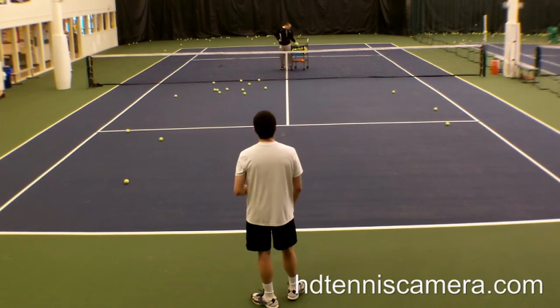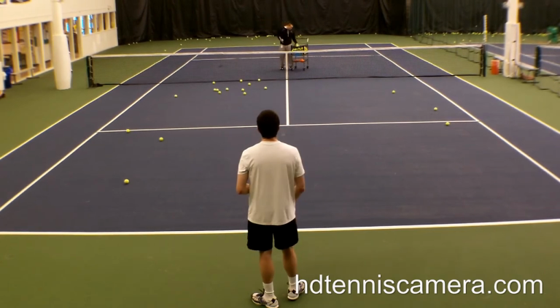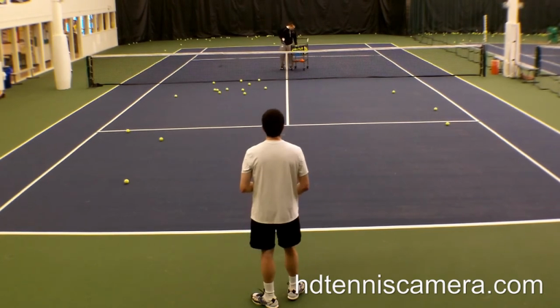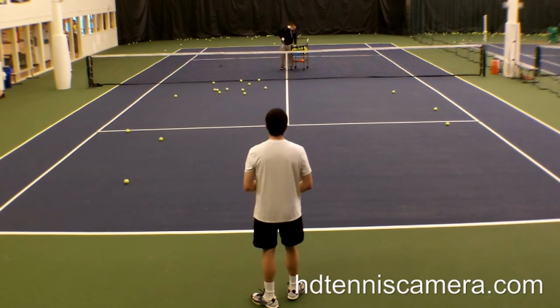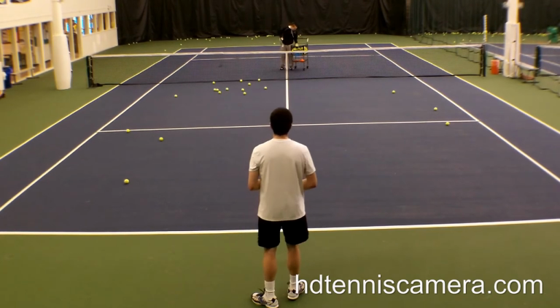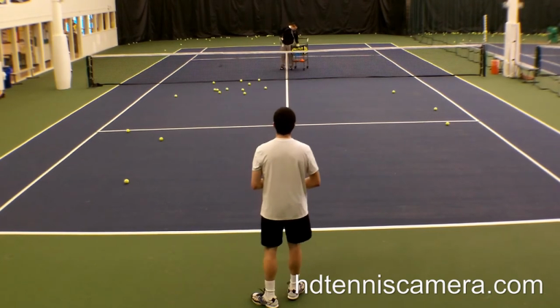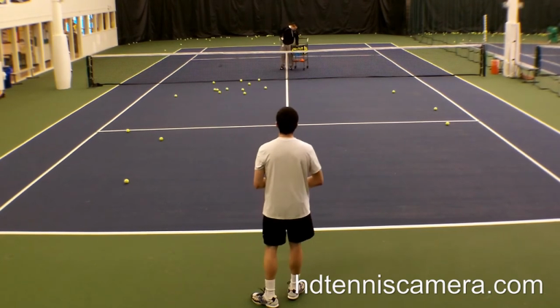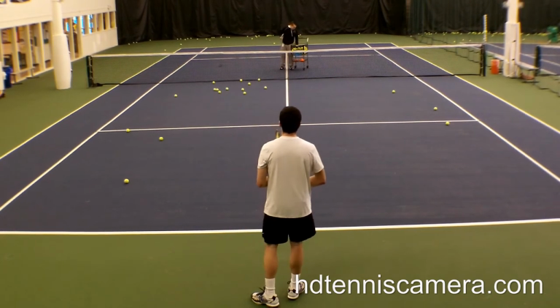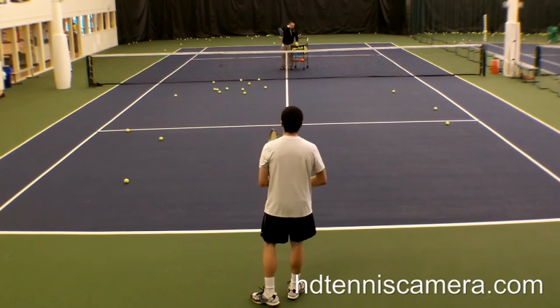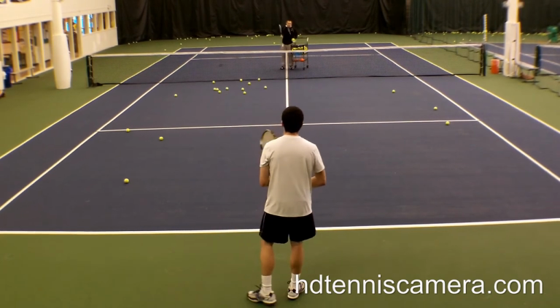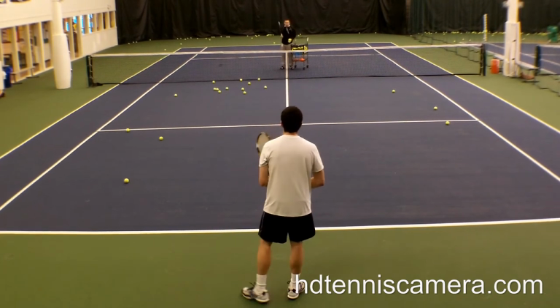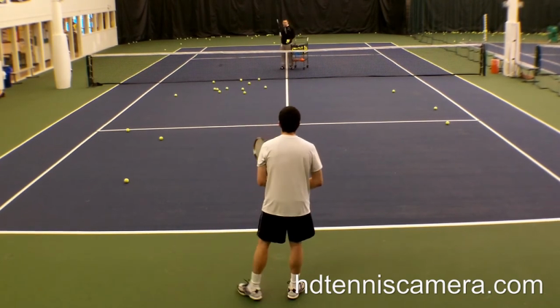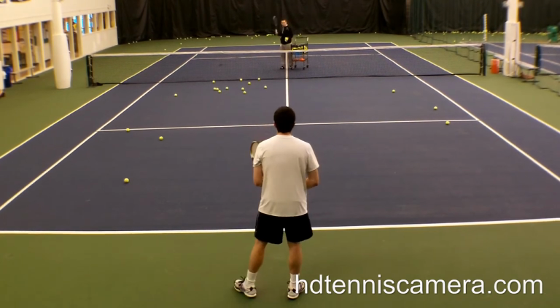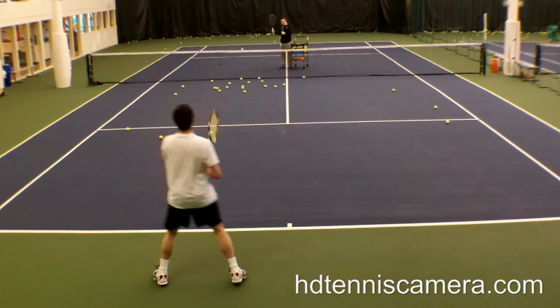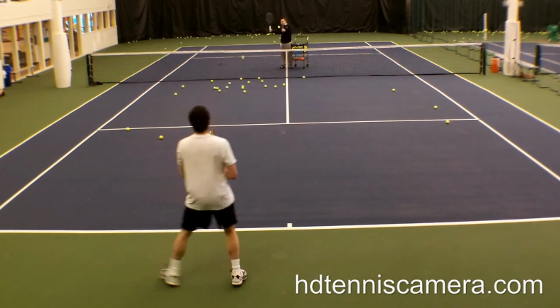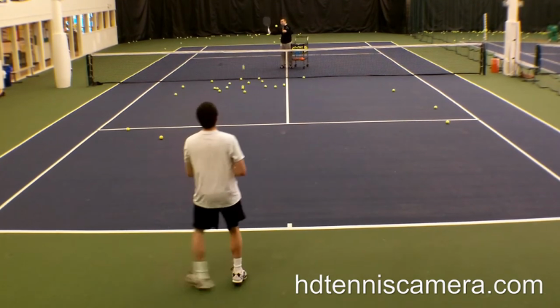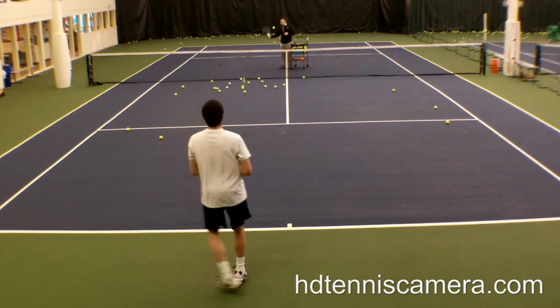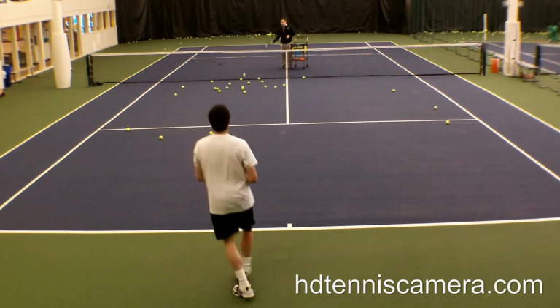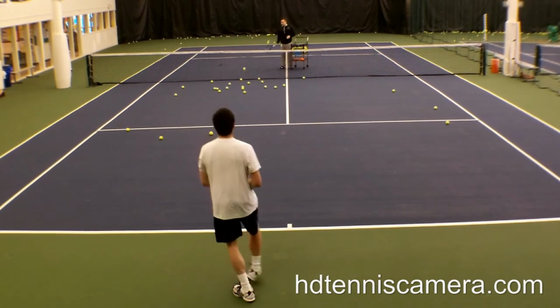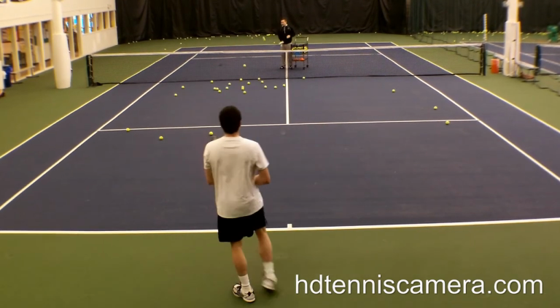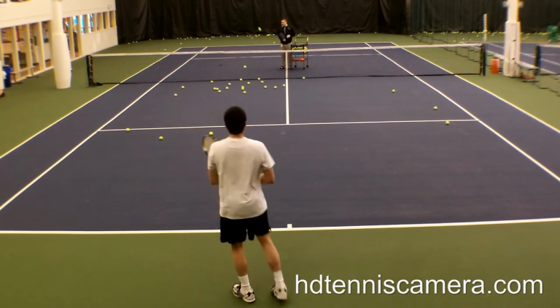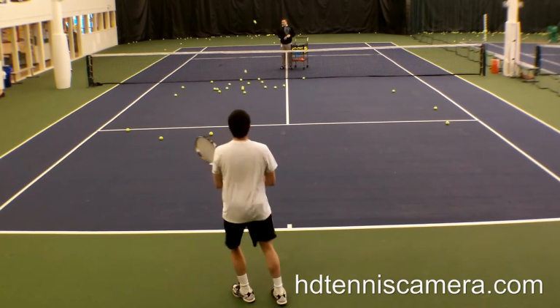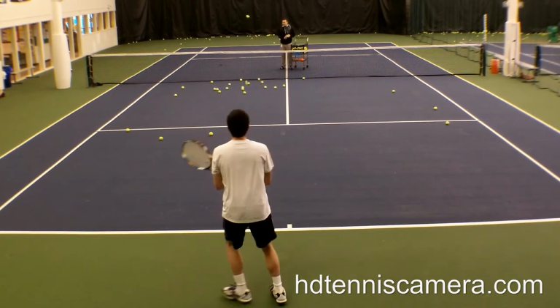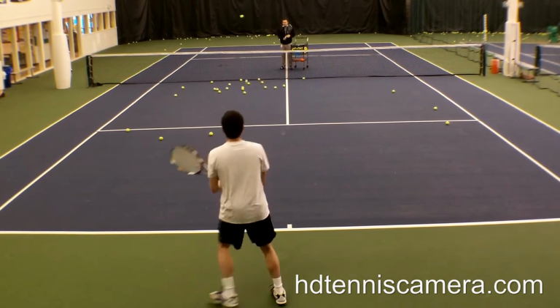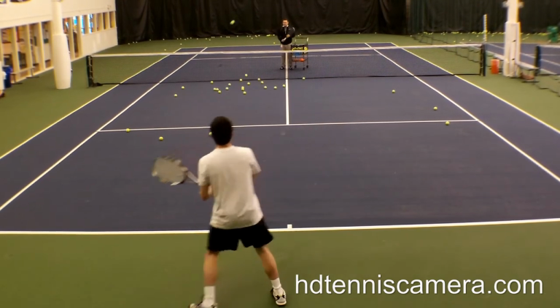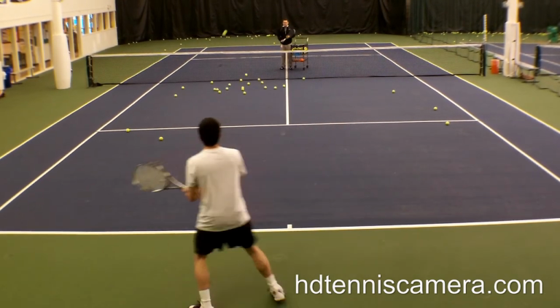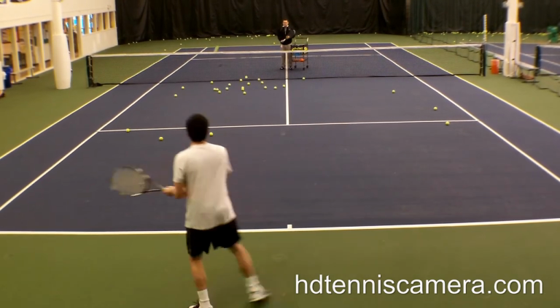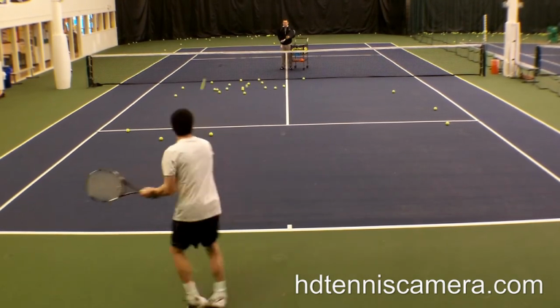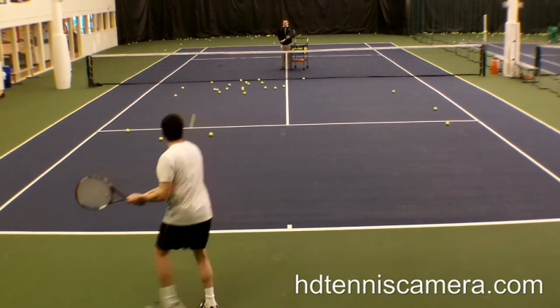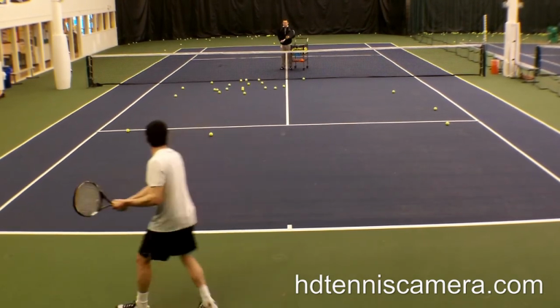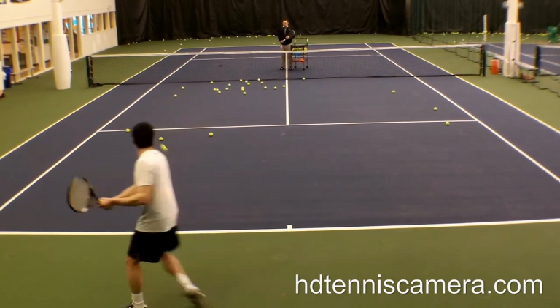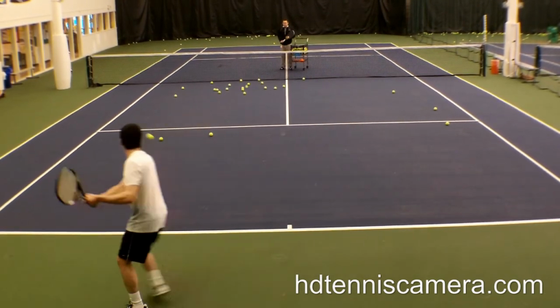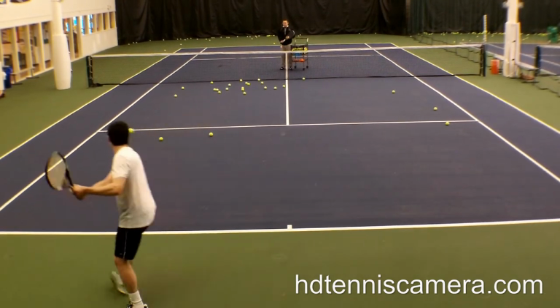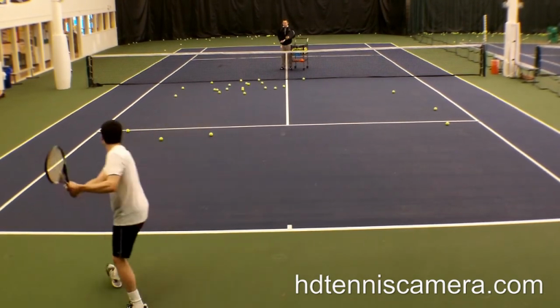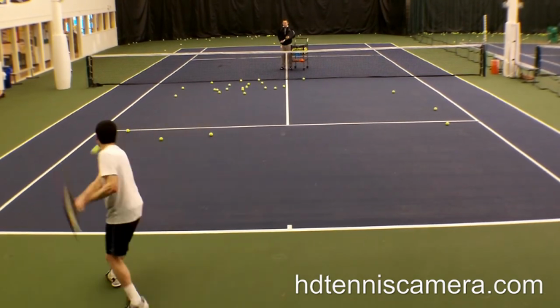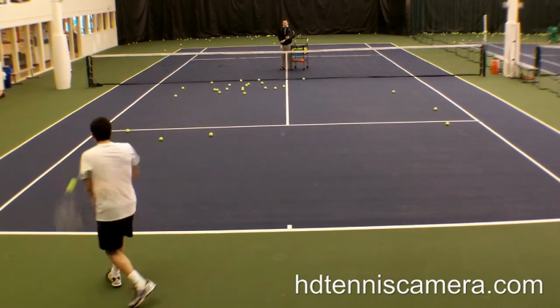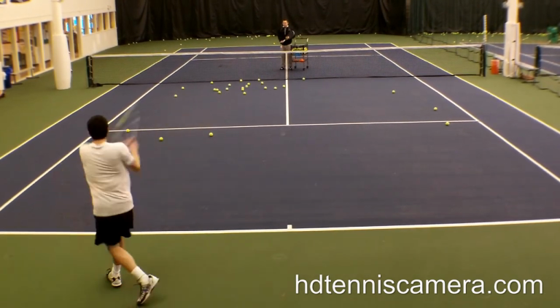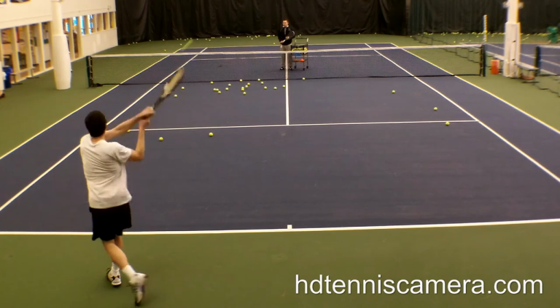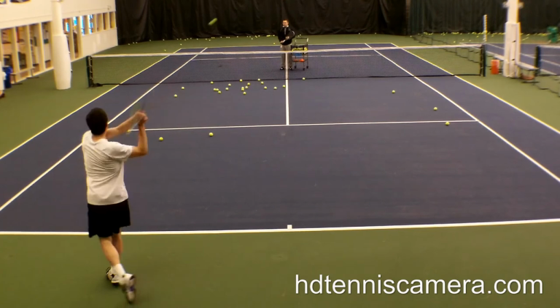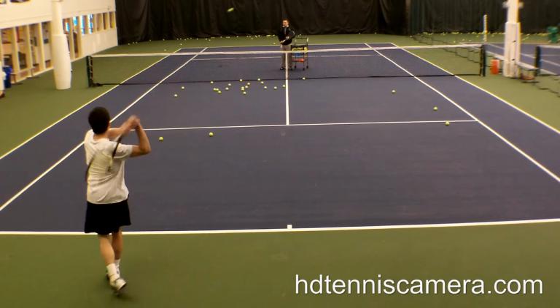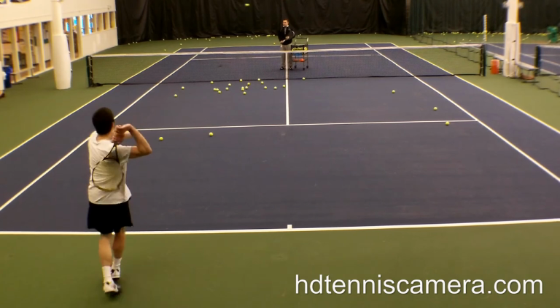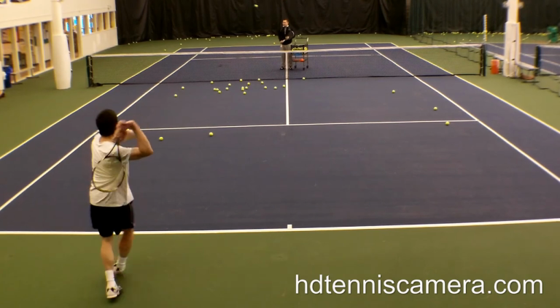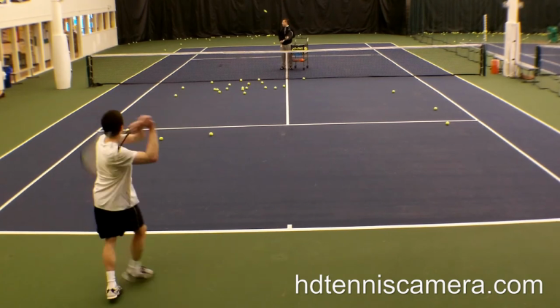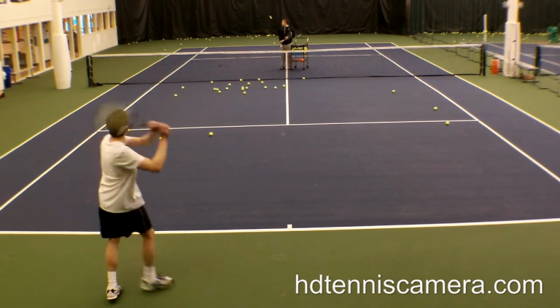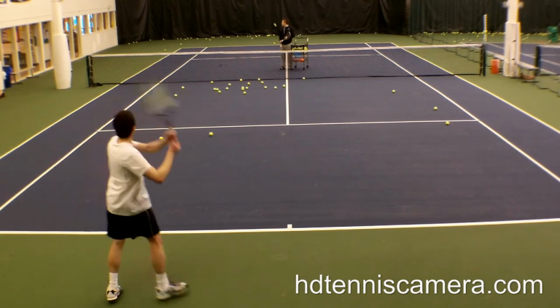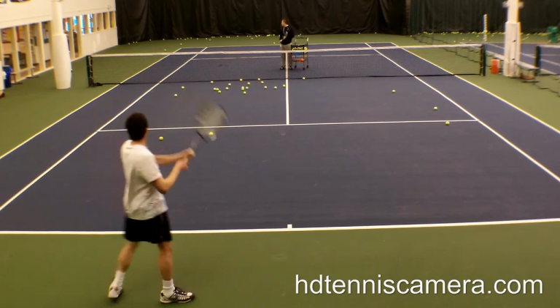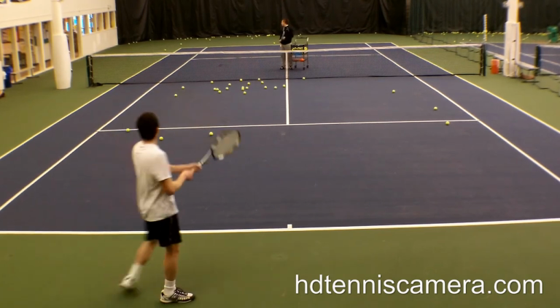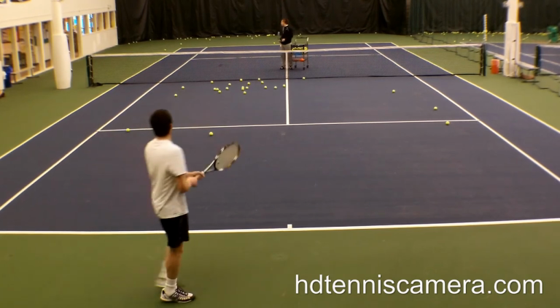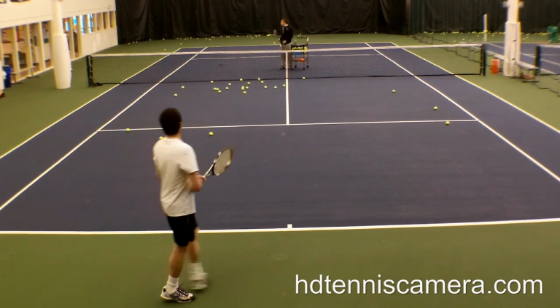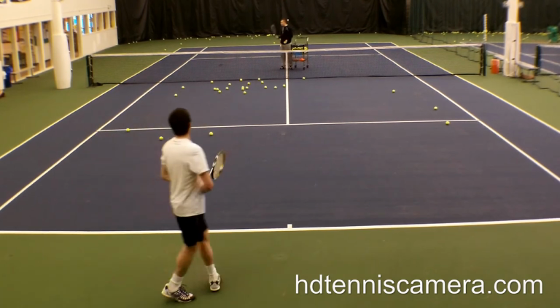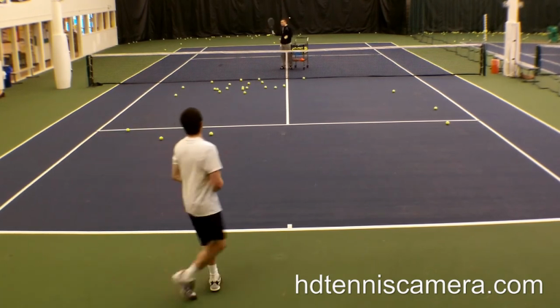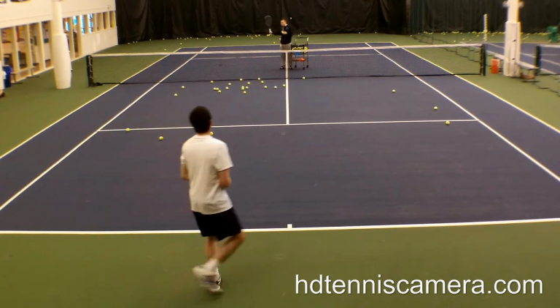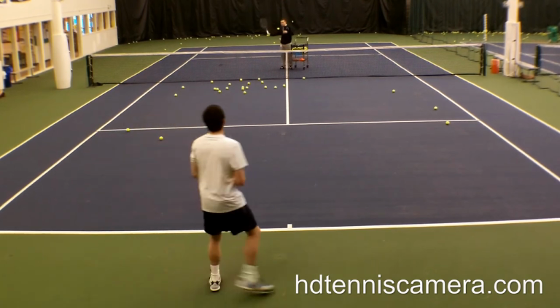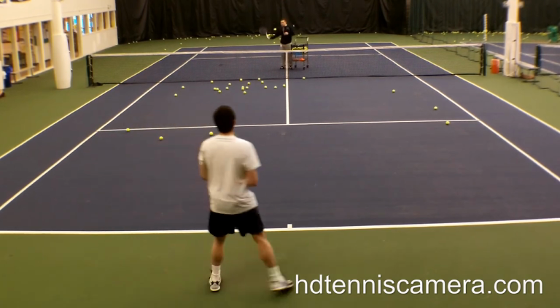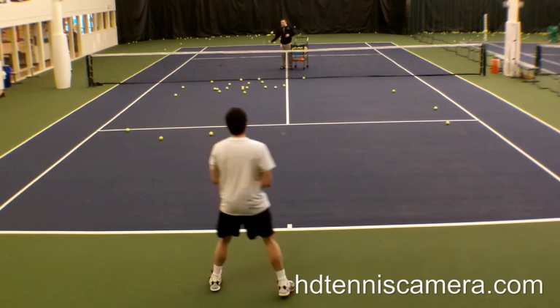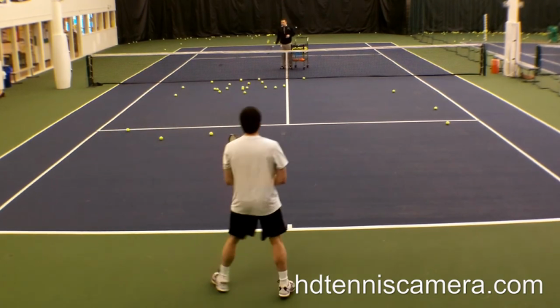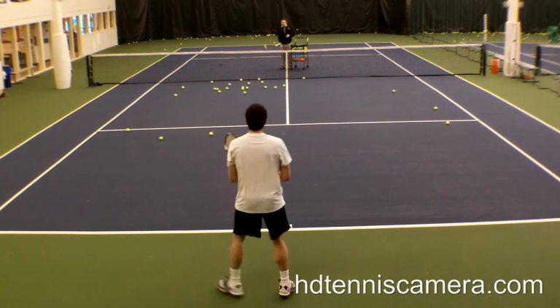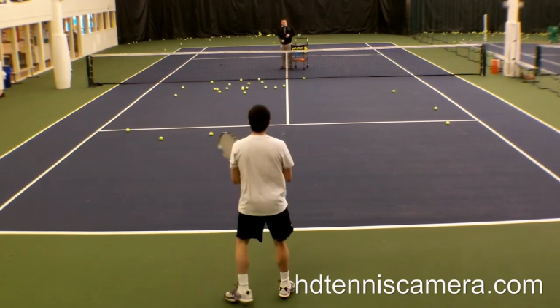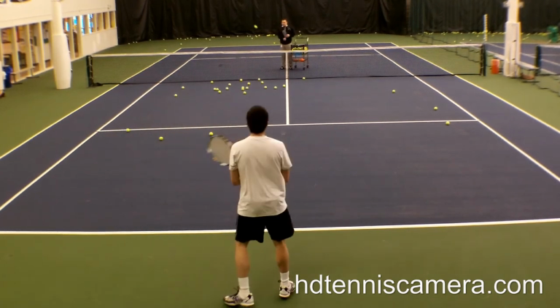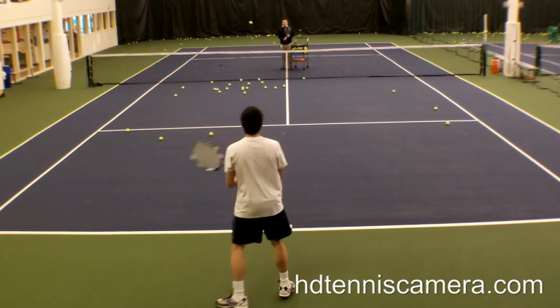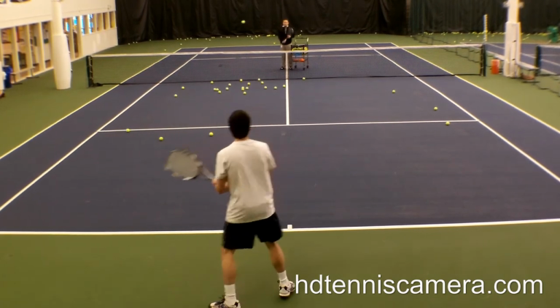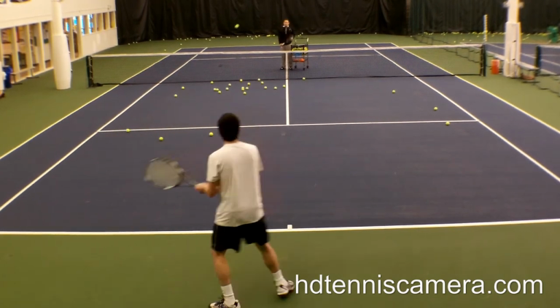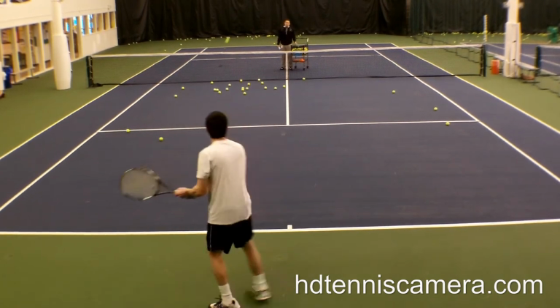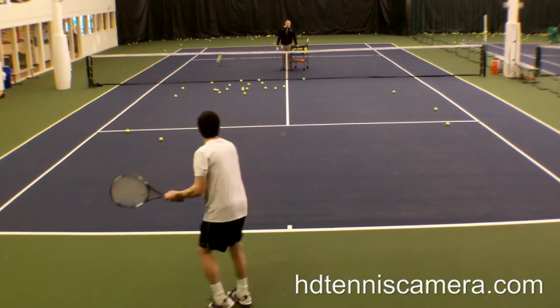After that, we worked on the backhand a little bit, and I have a good record of the backhands that I hit right and the backhands that I hit wrong.